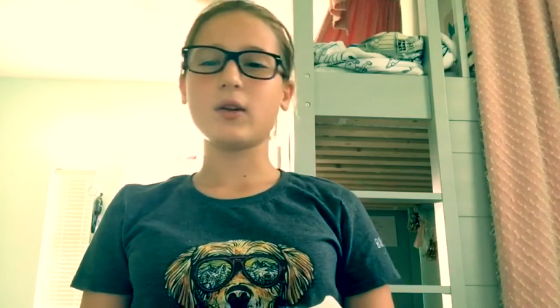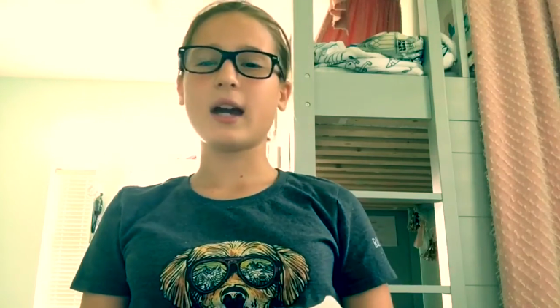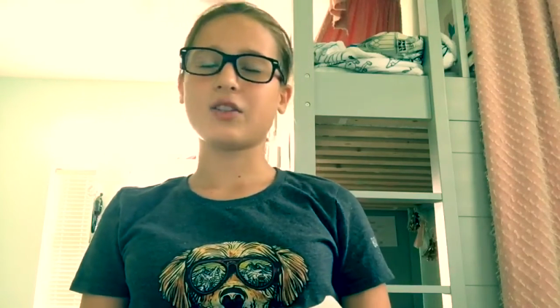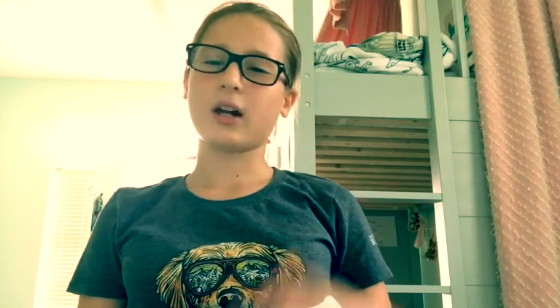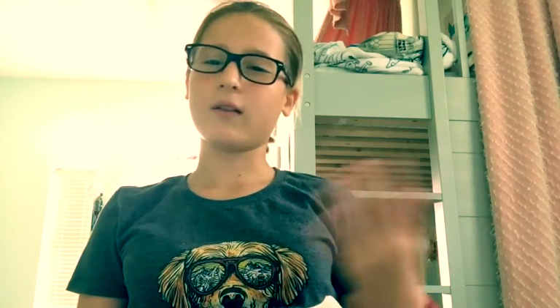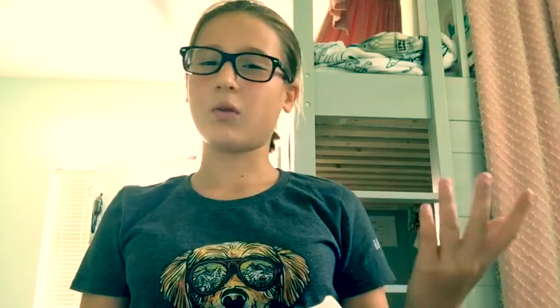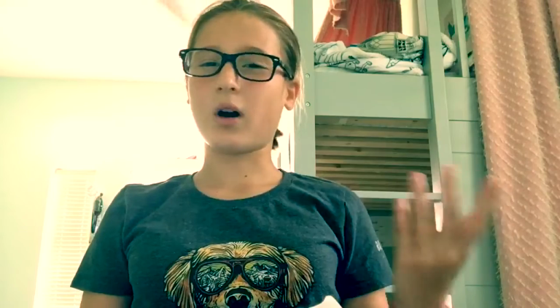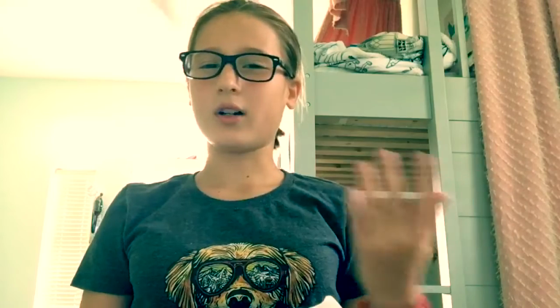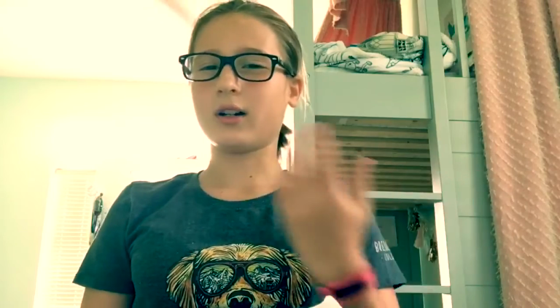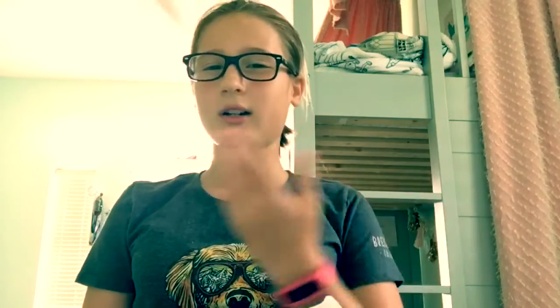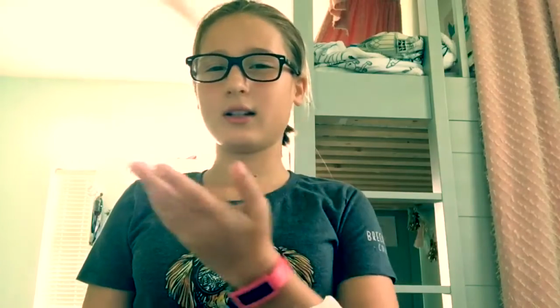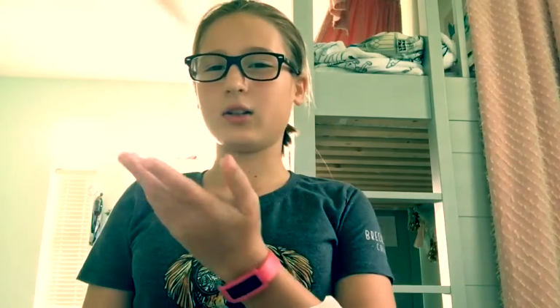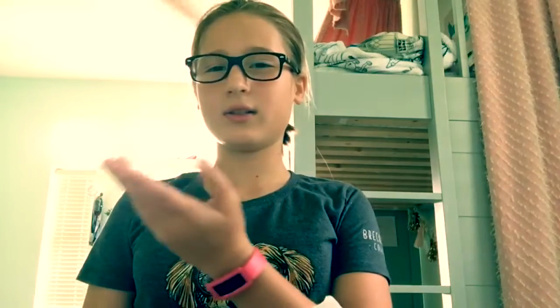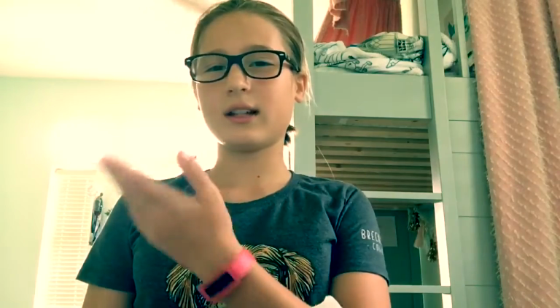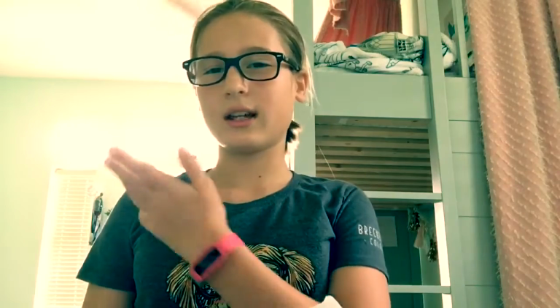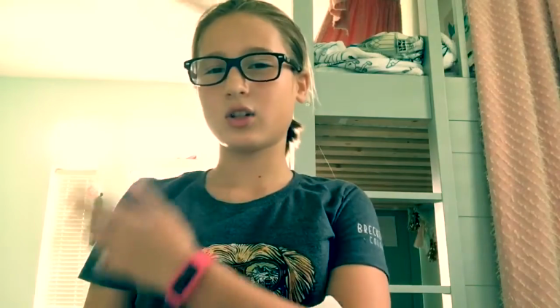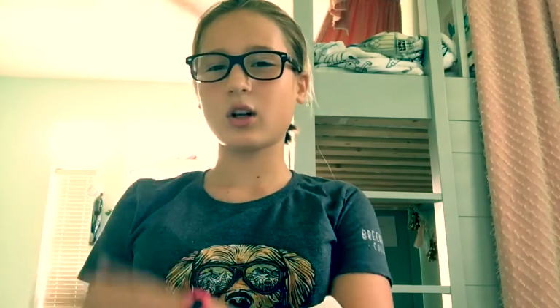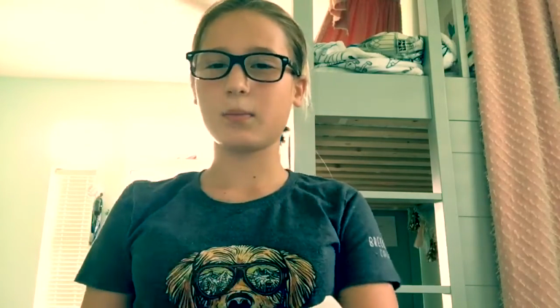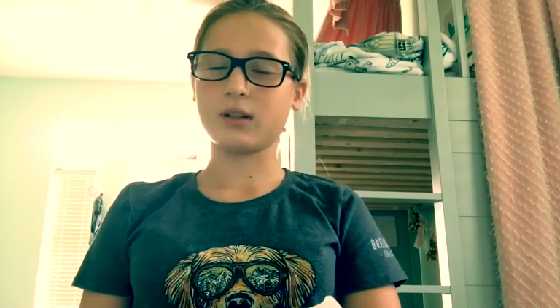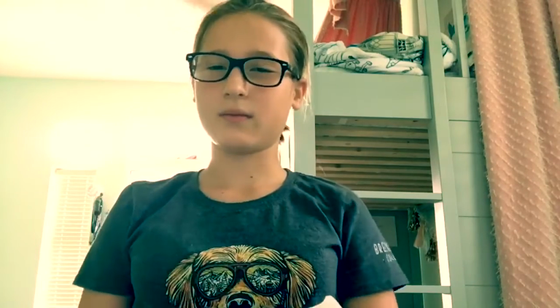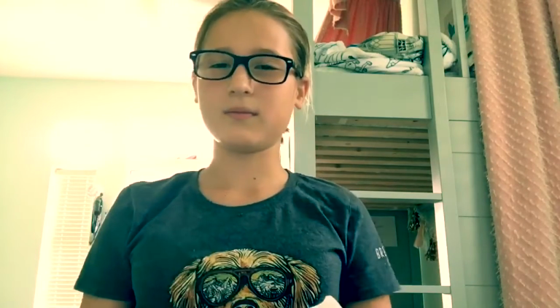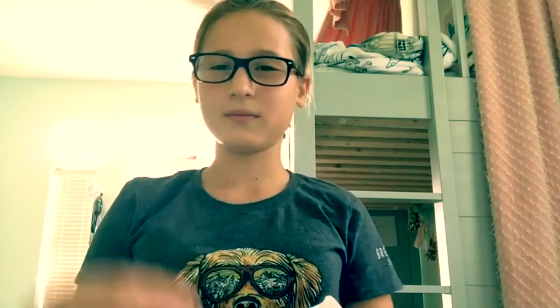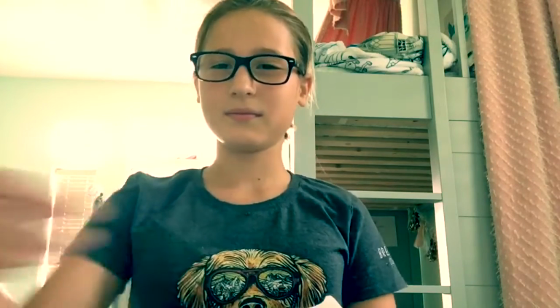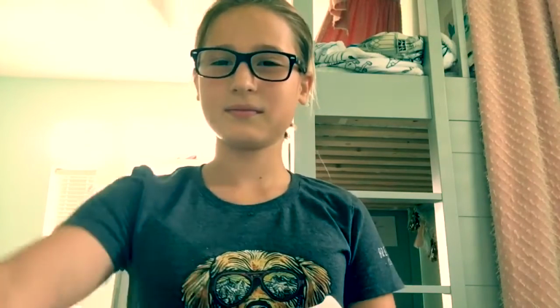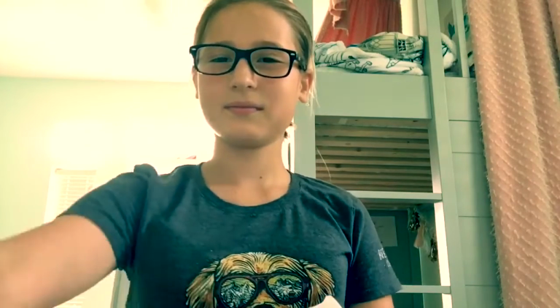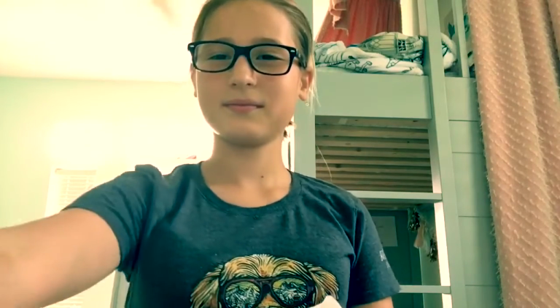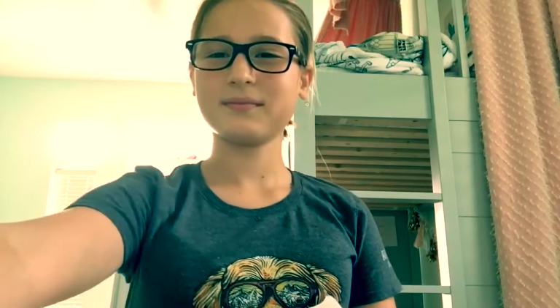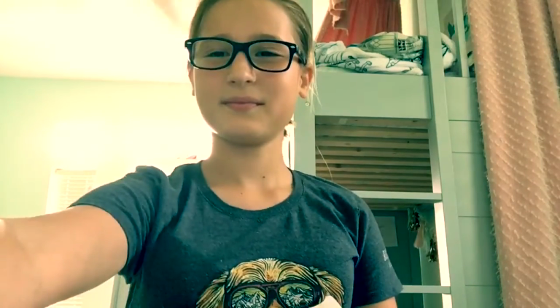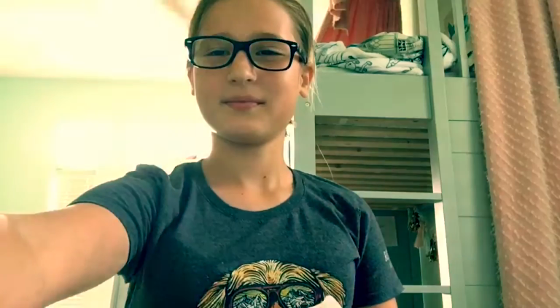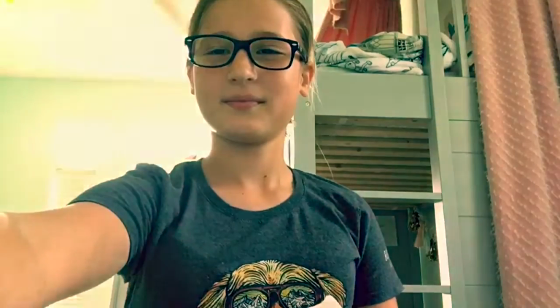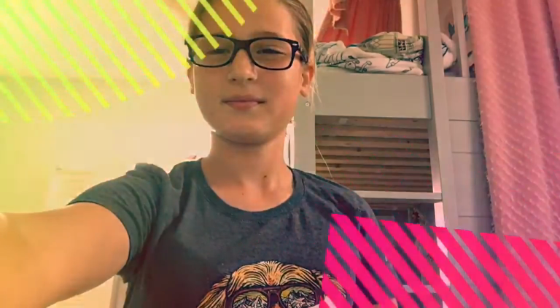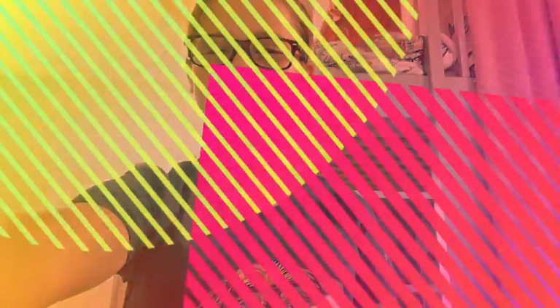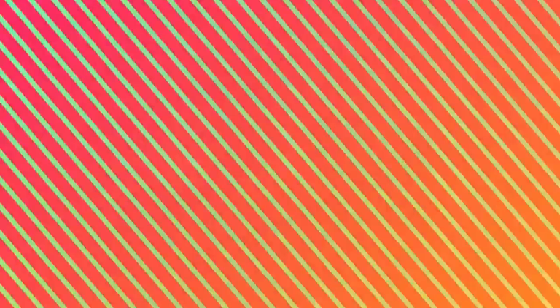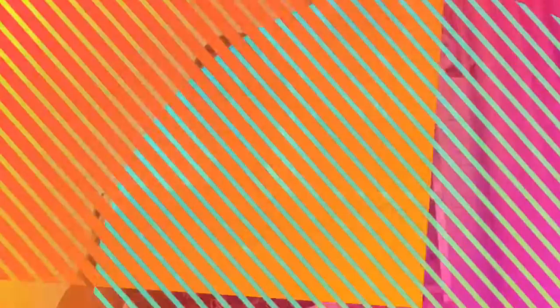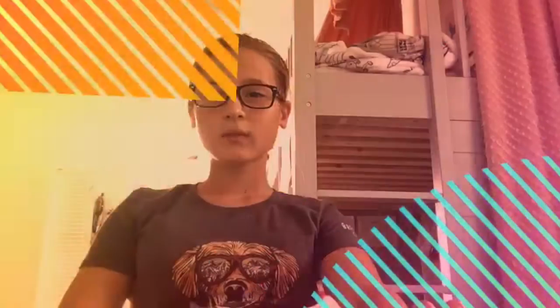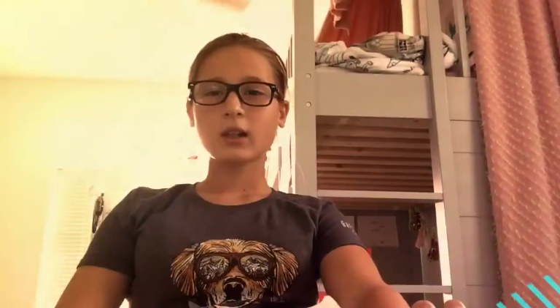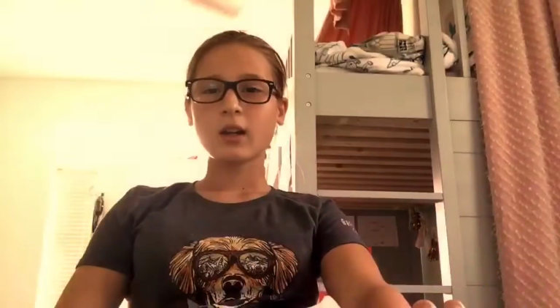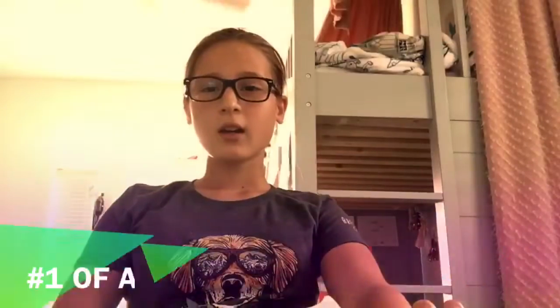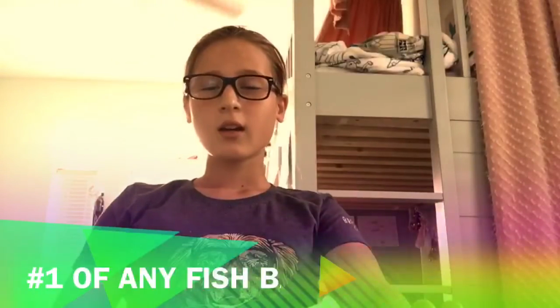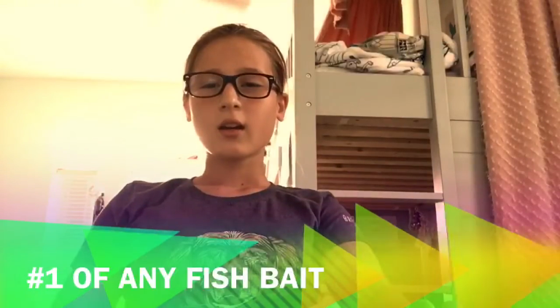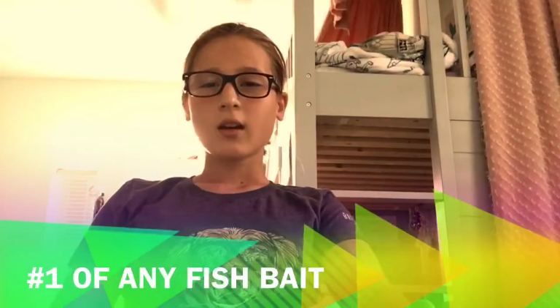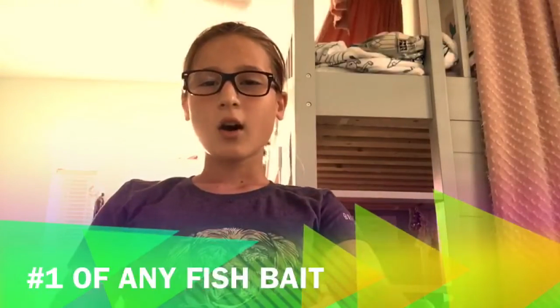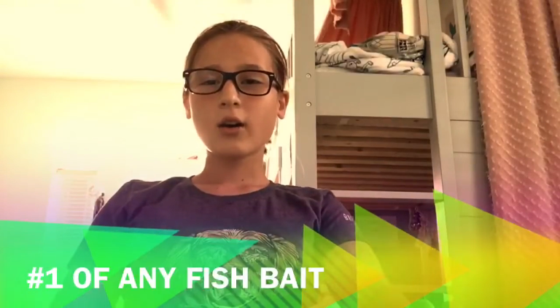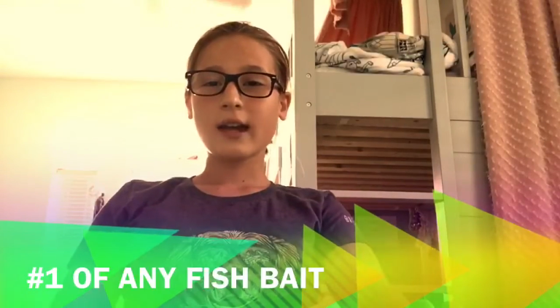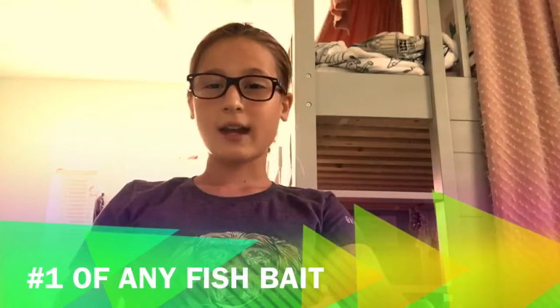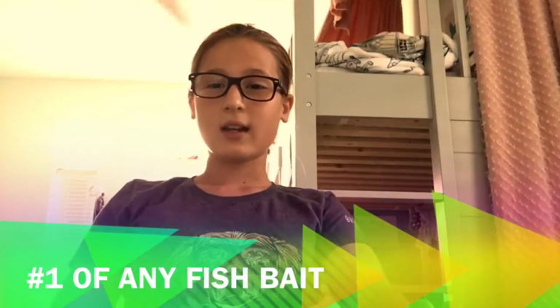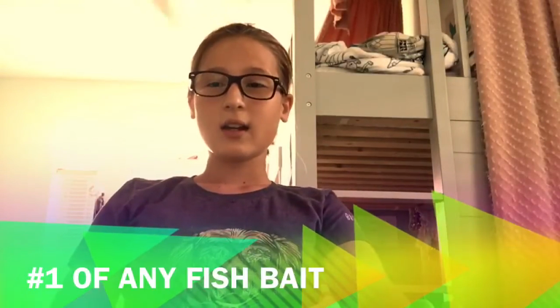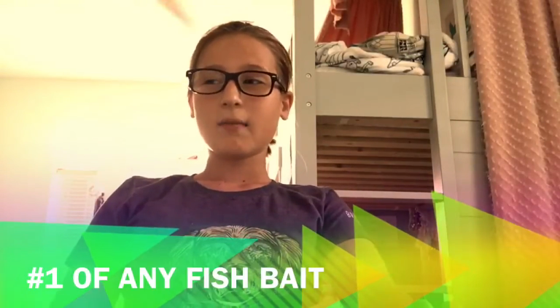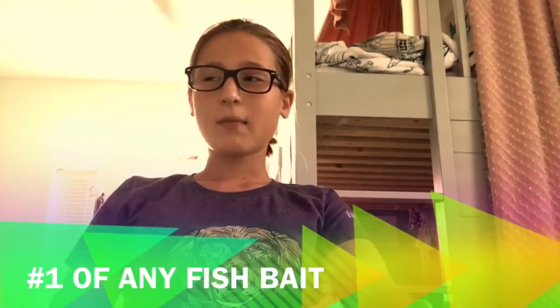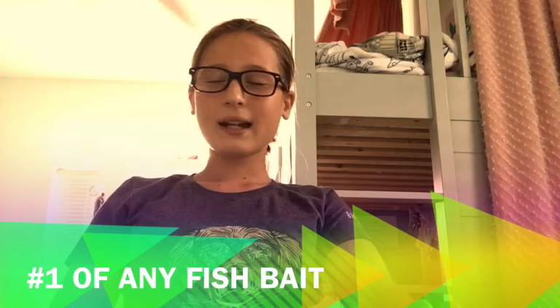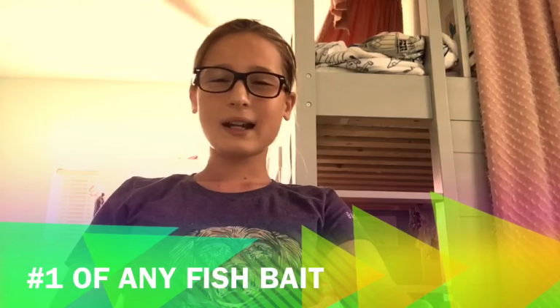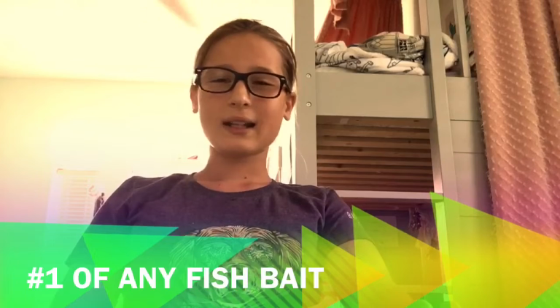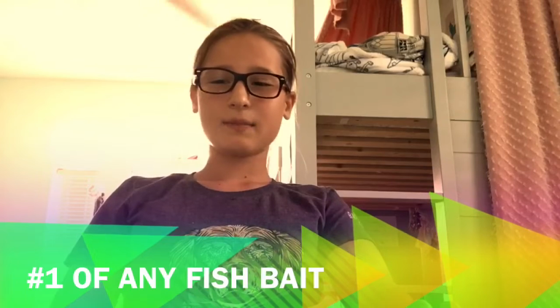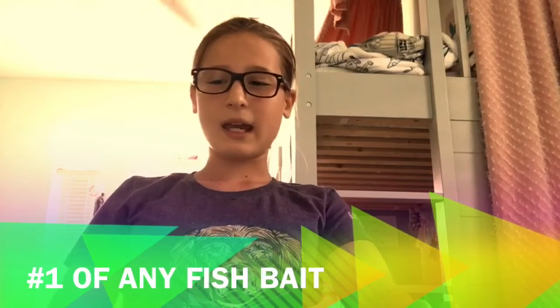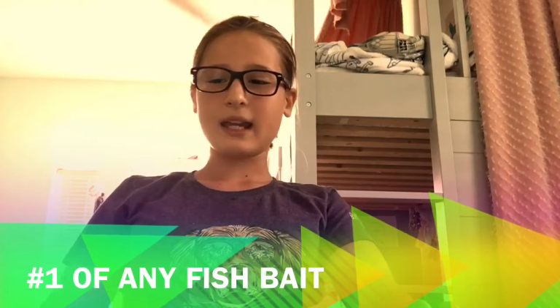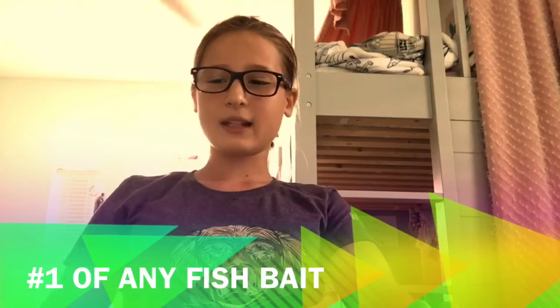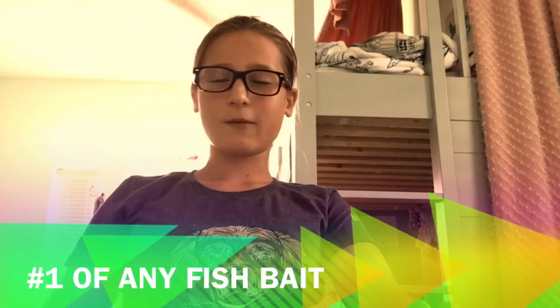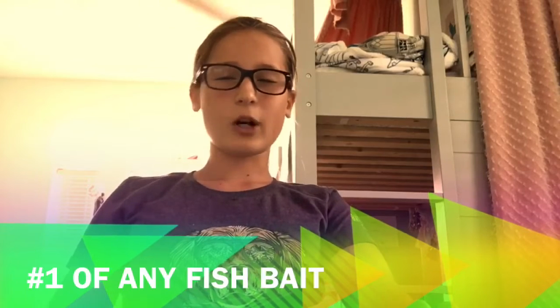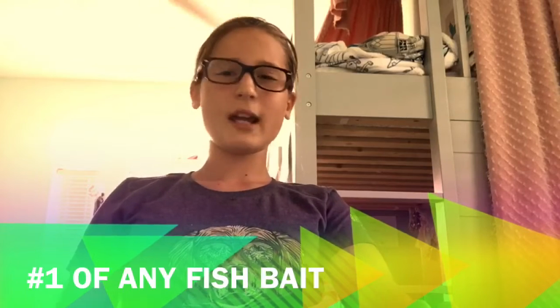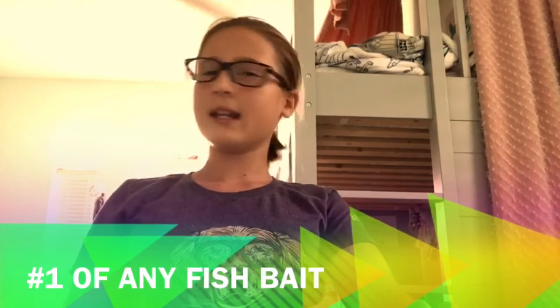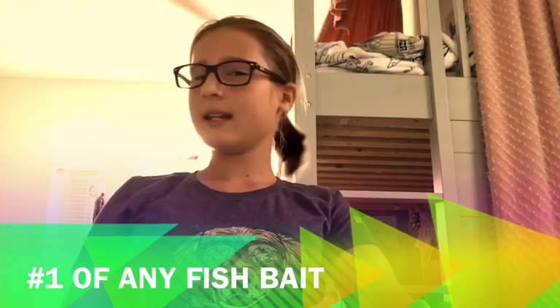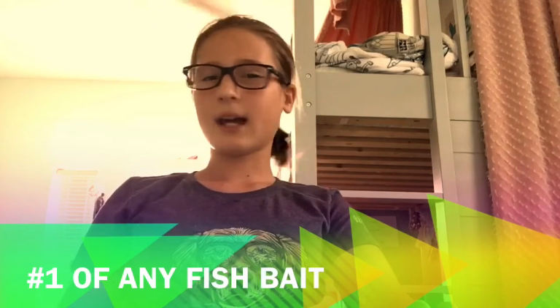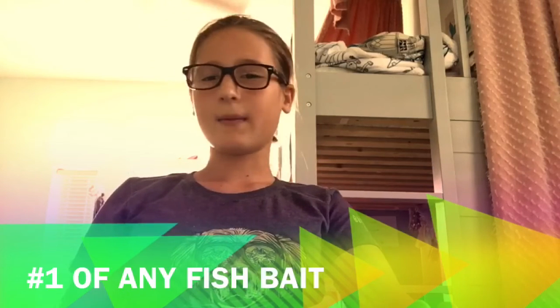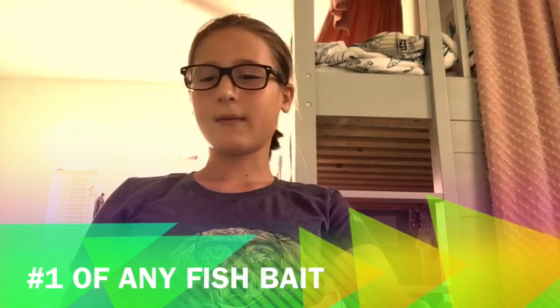Number two for catching tarpon is threadfins. These are just like any other bait that you catch out of the water and use to catch tarpon.